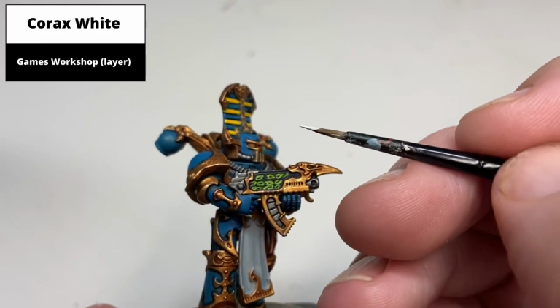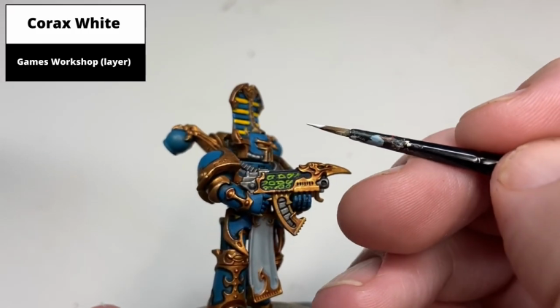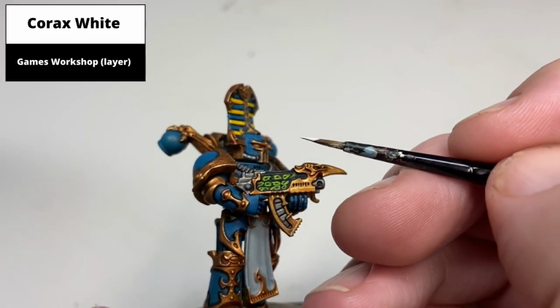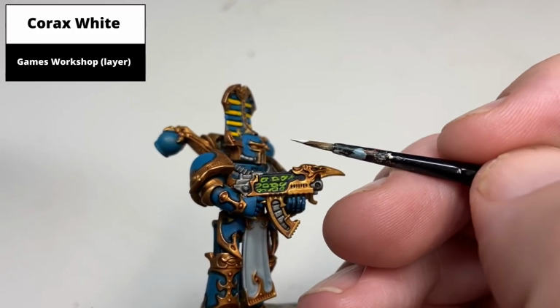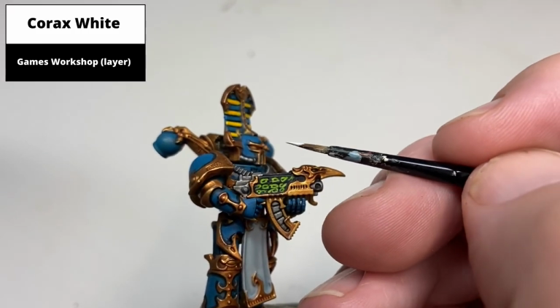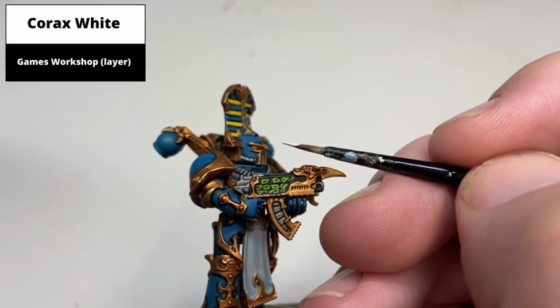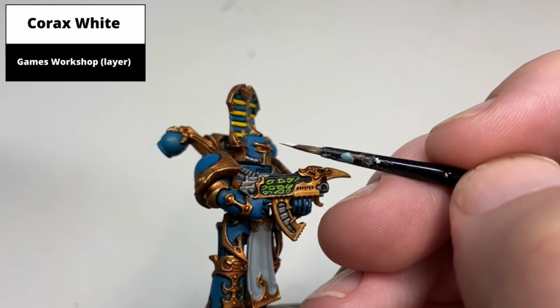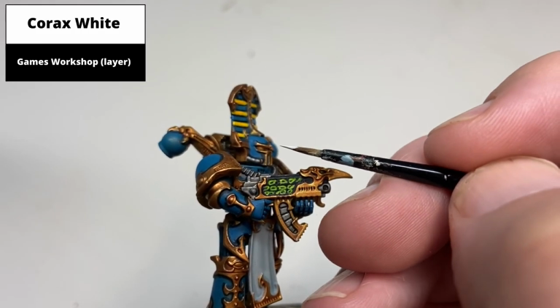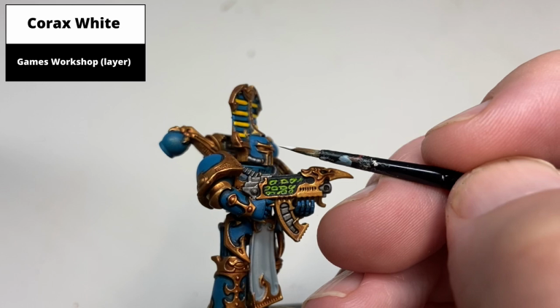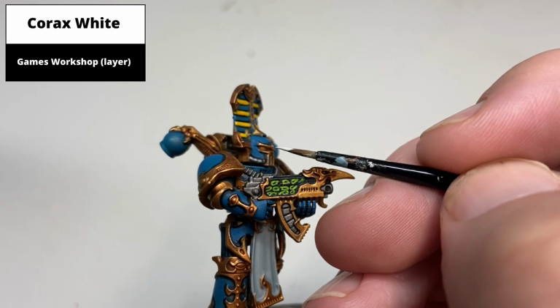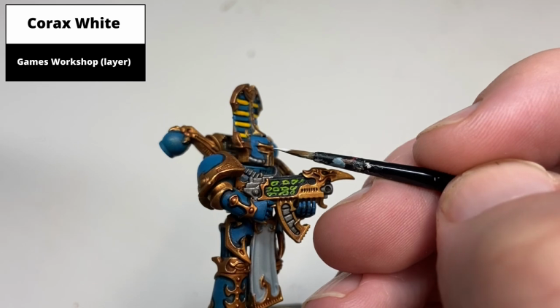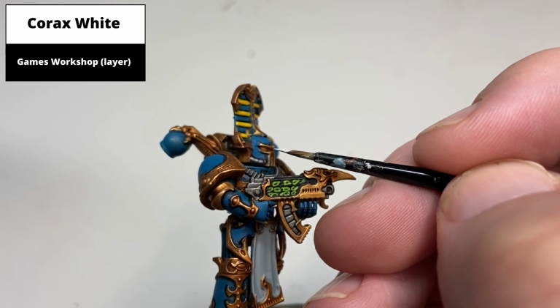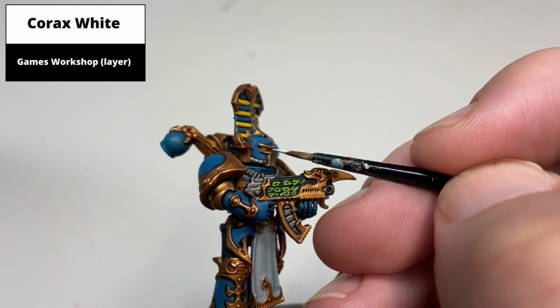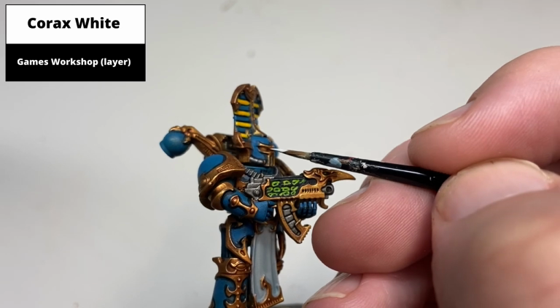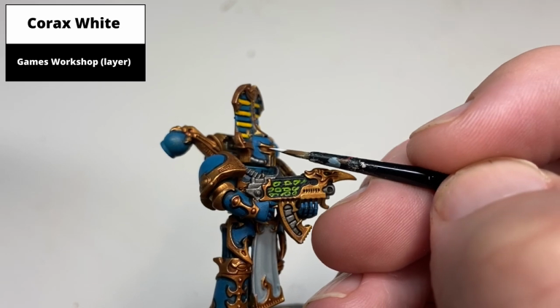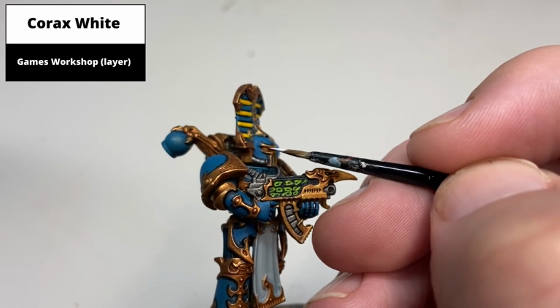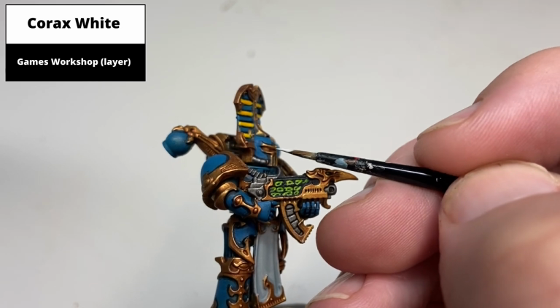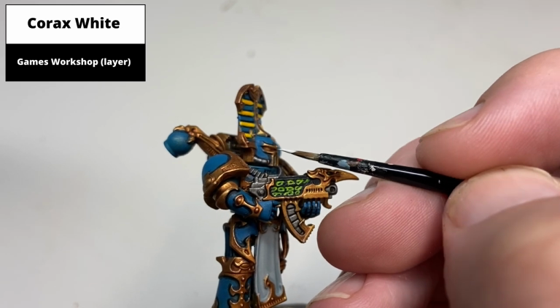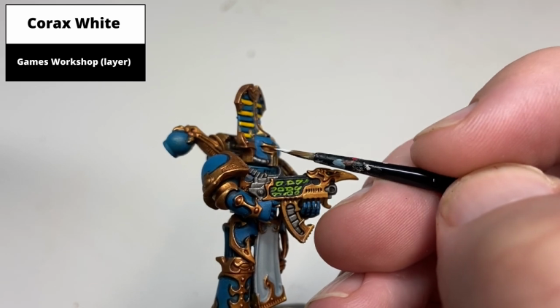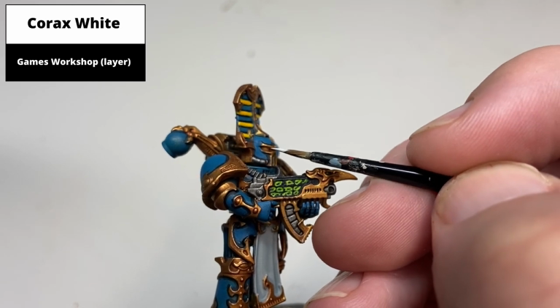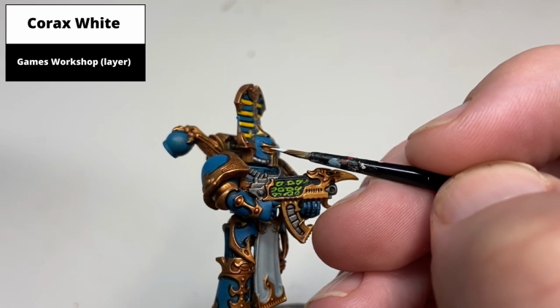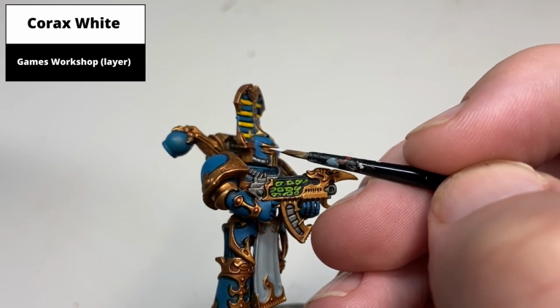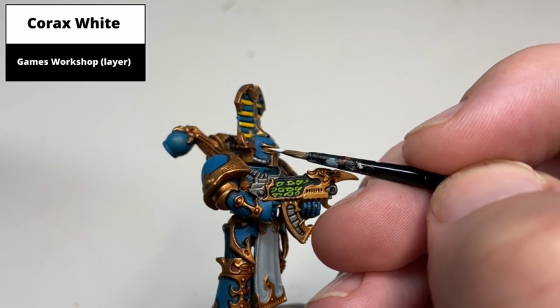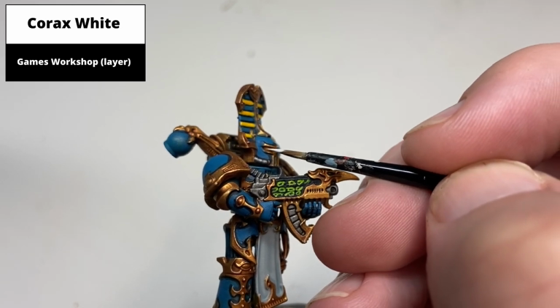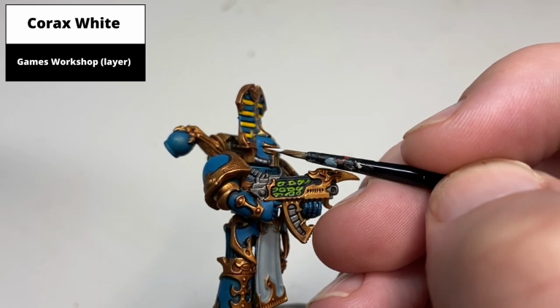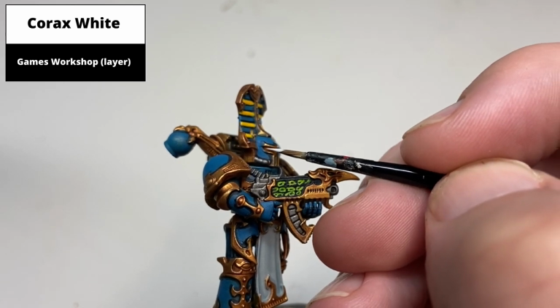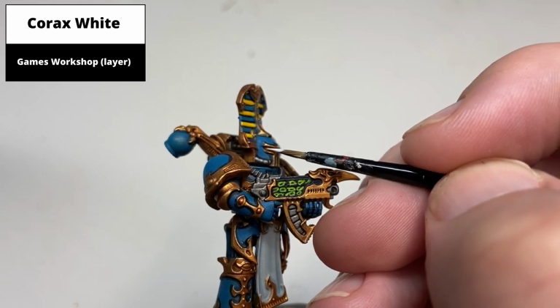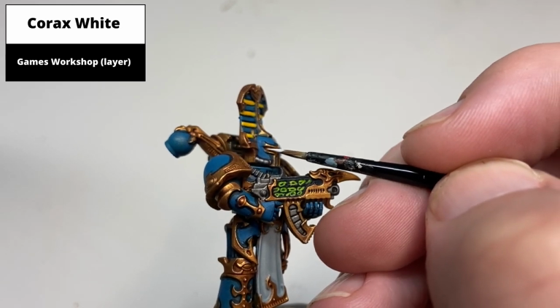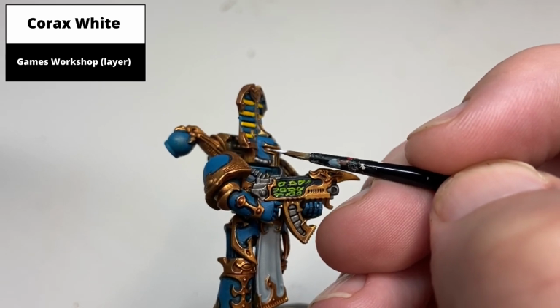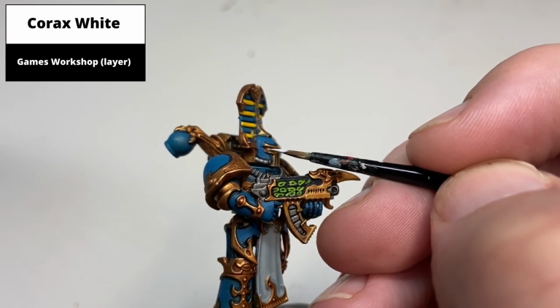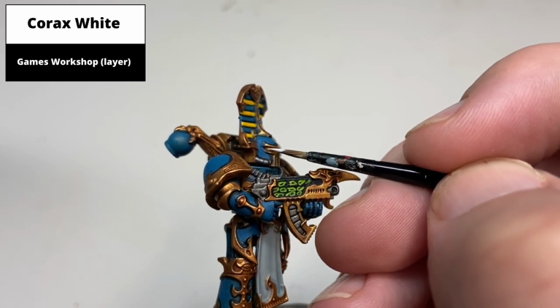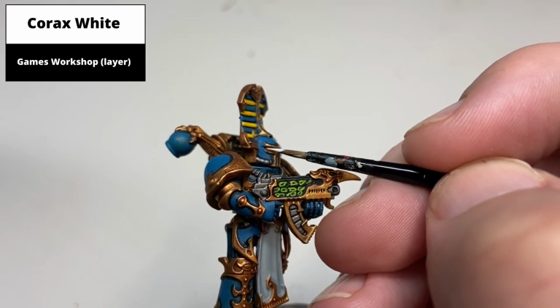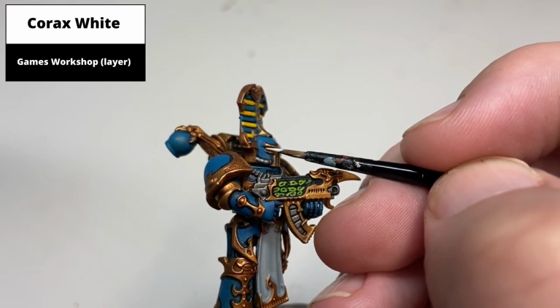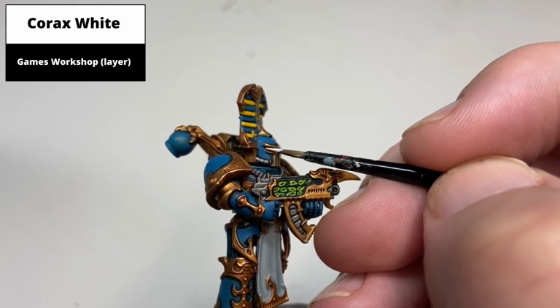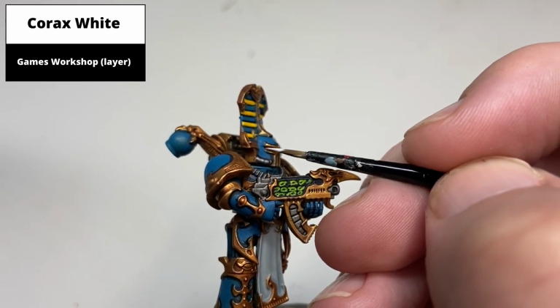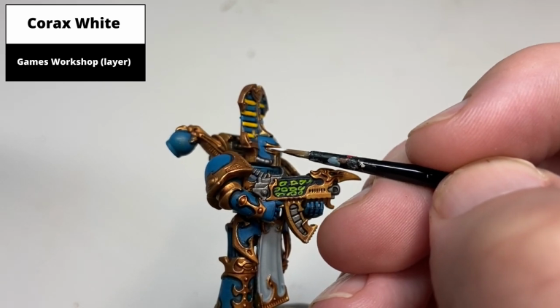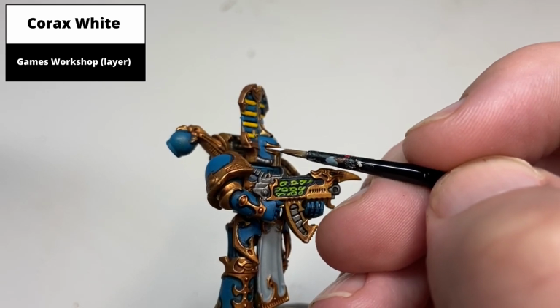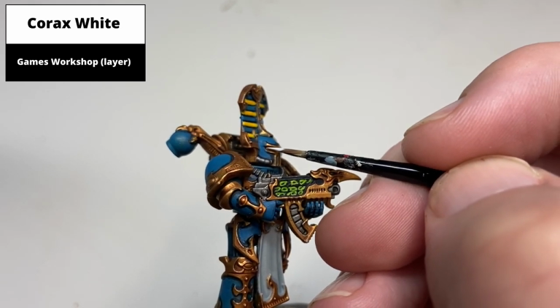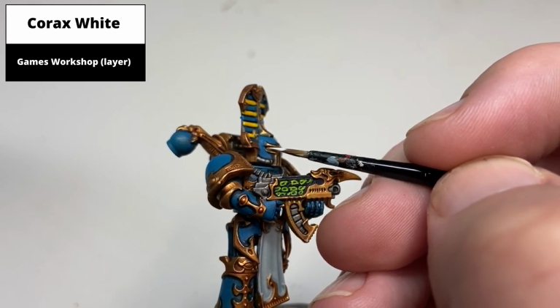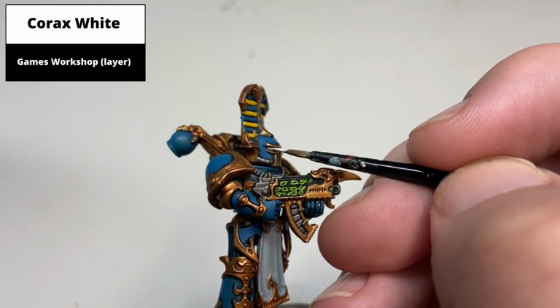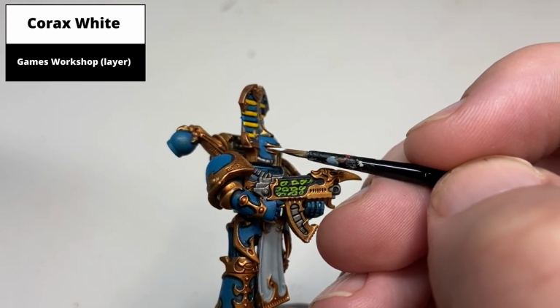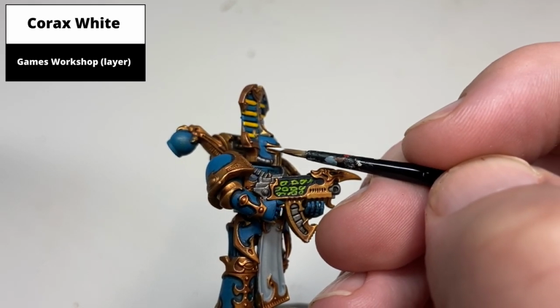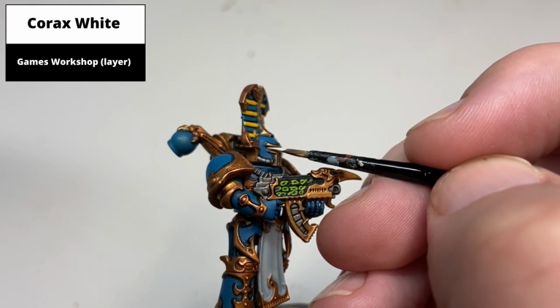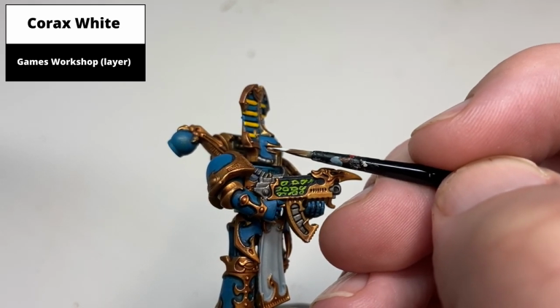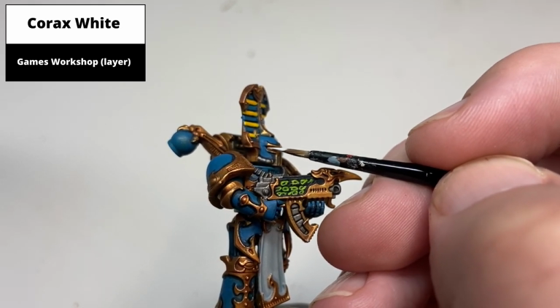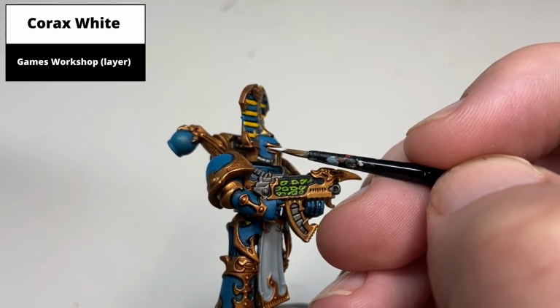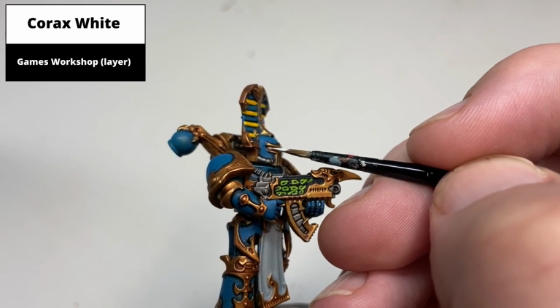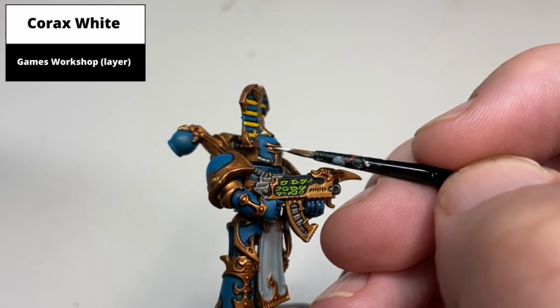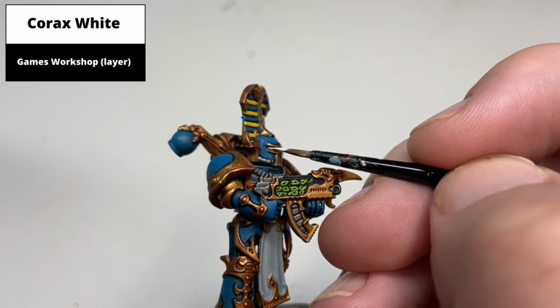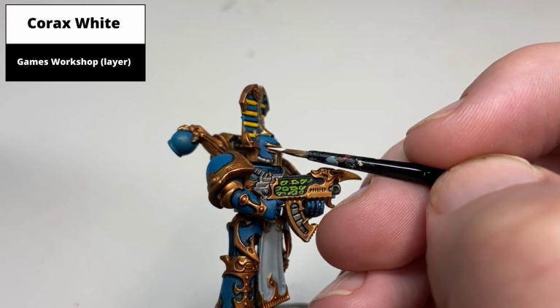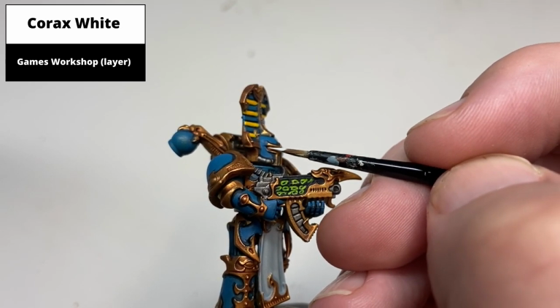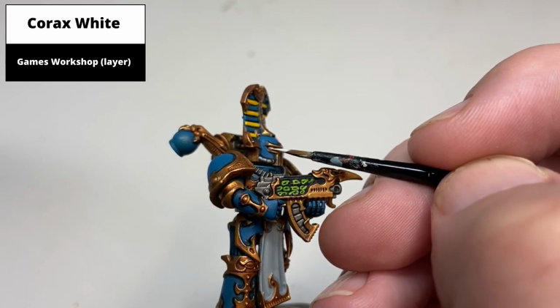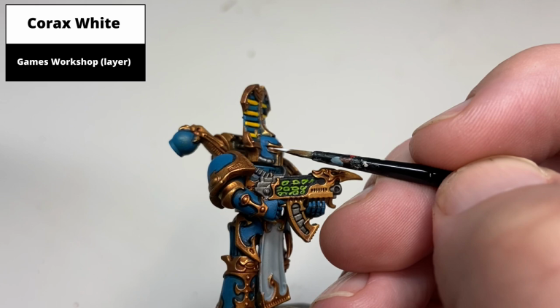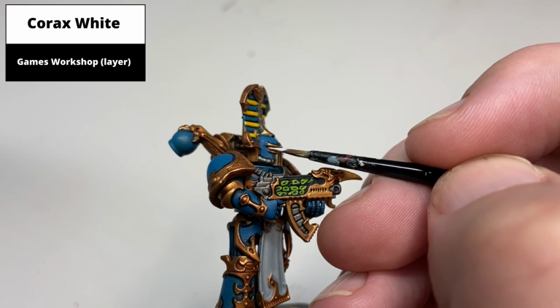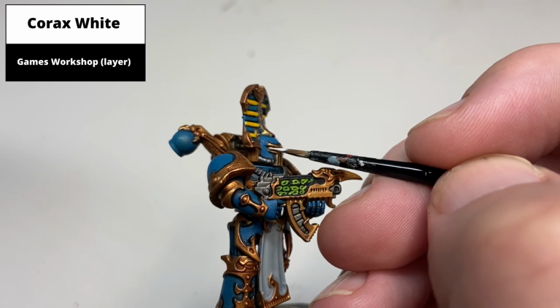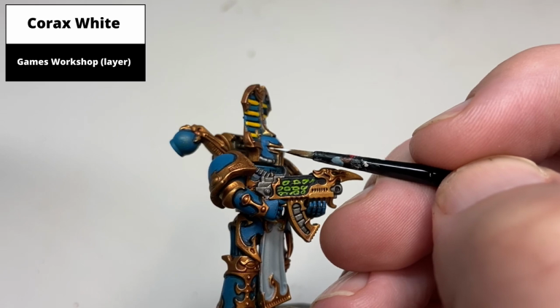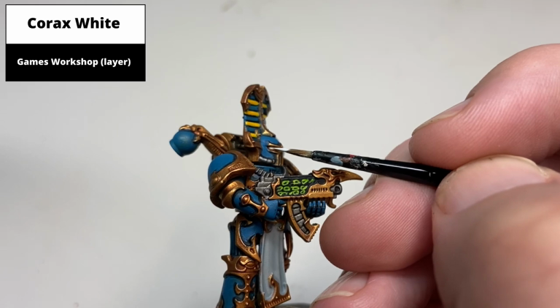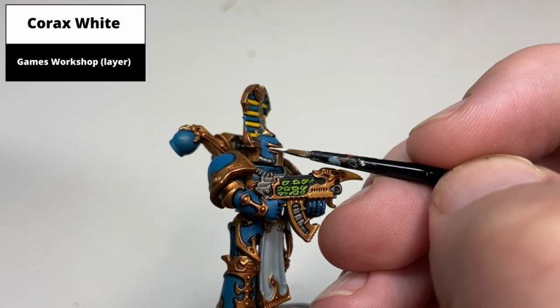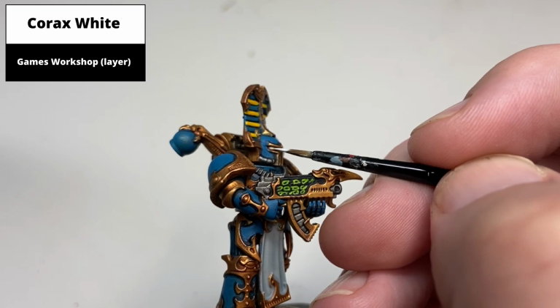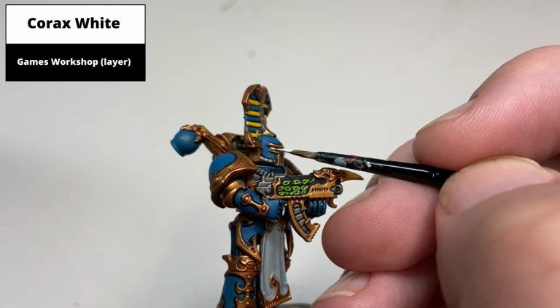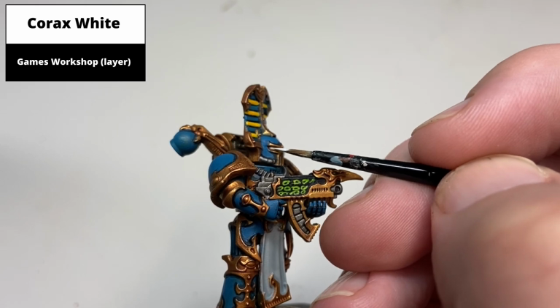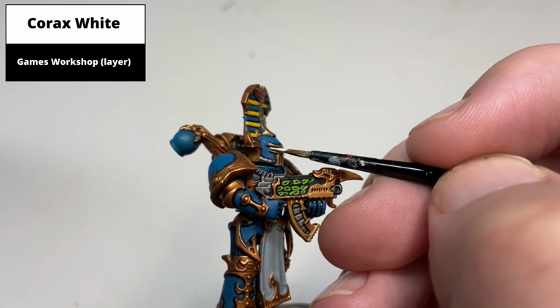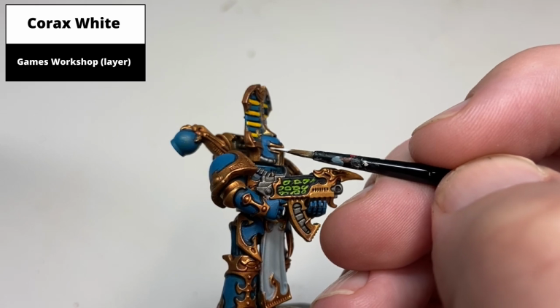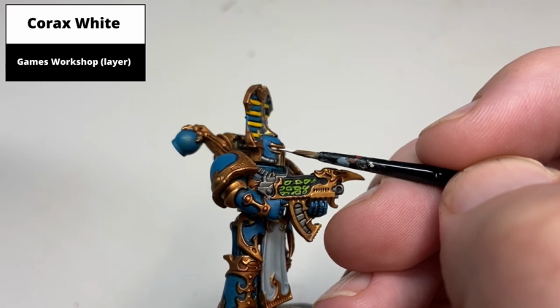Pick out the center of the eye lenses with Corax White, trying to avoid painting any of the recesses around the eye and keeping it on the lens proper.